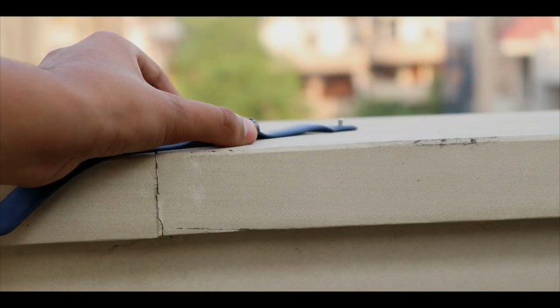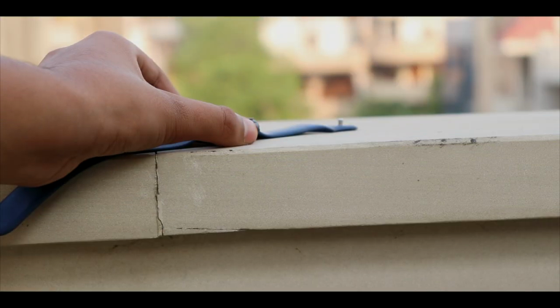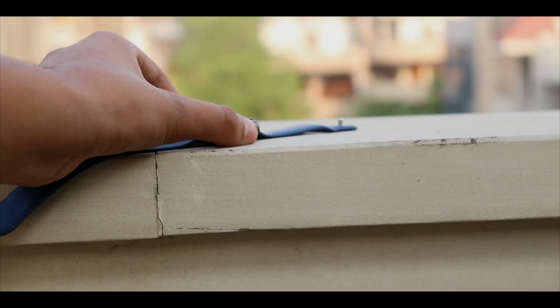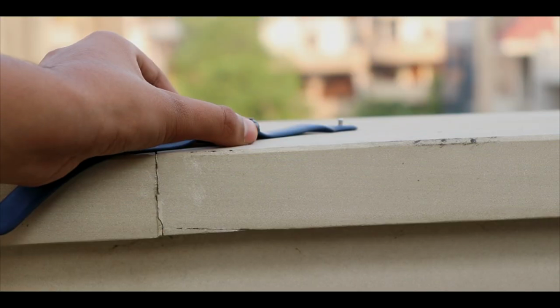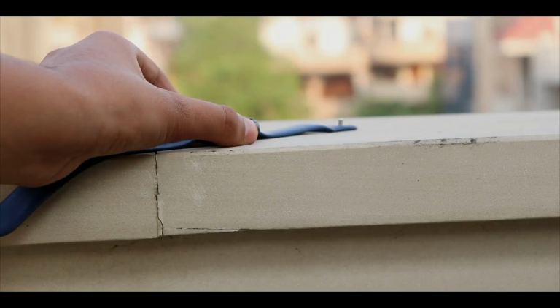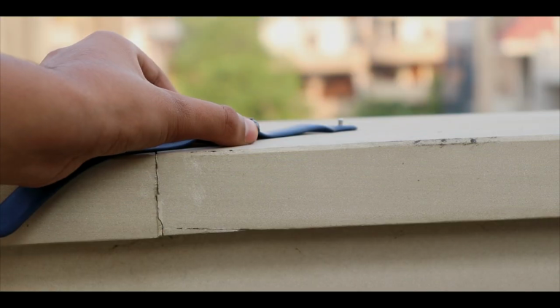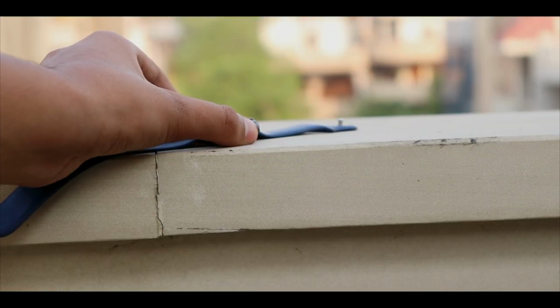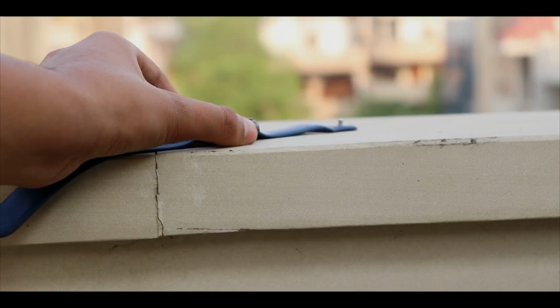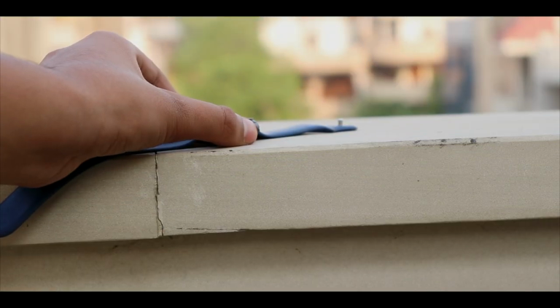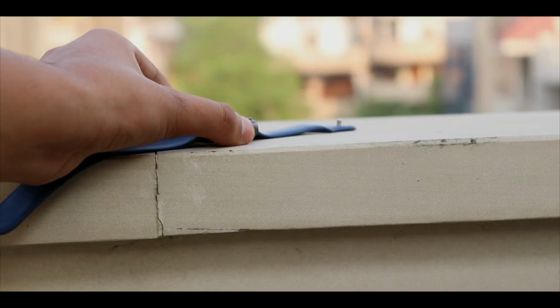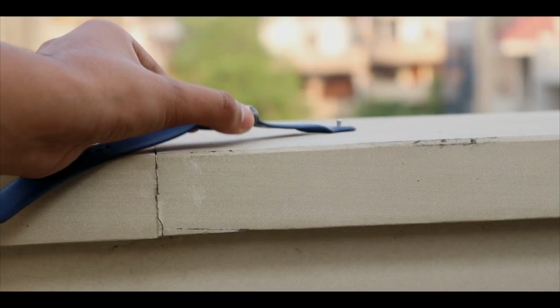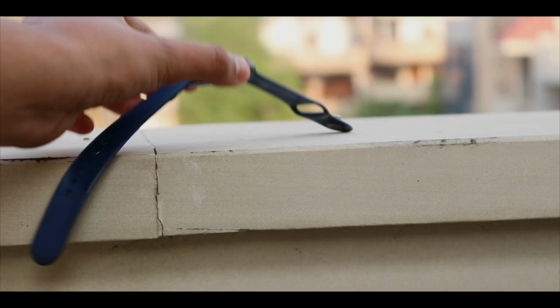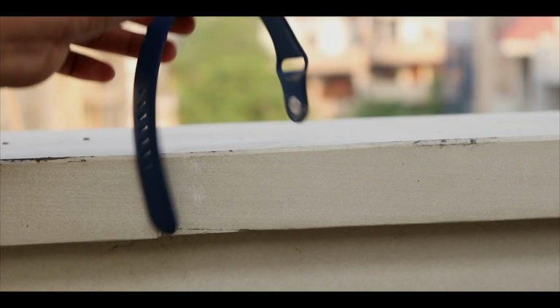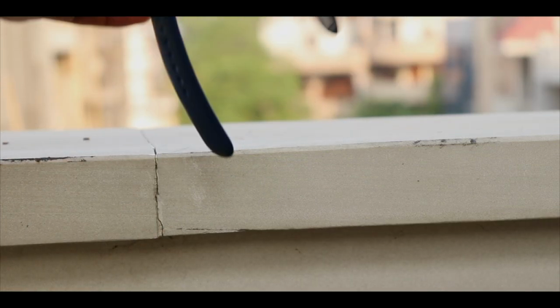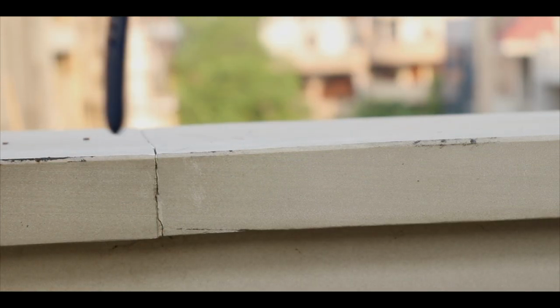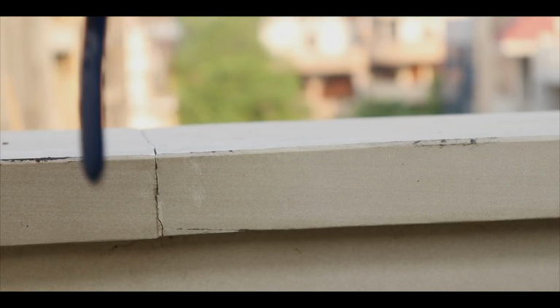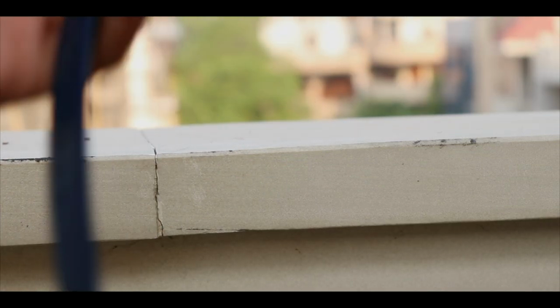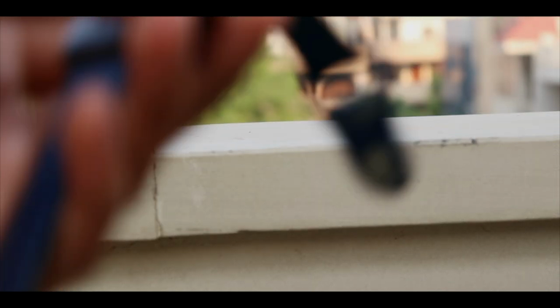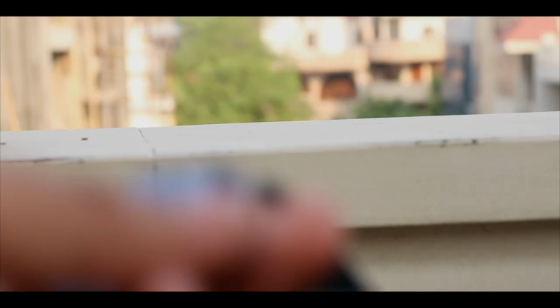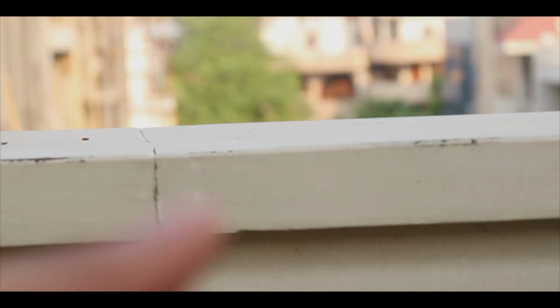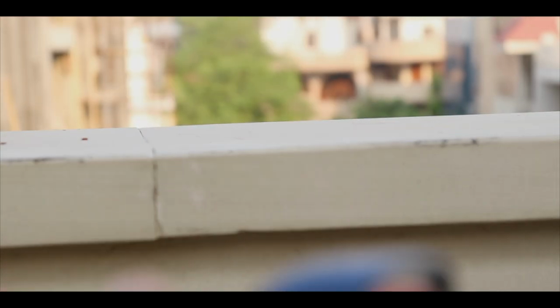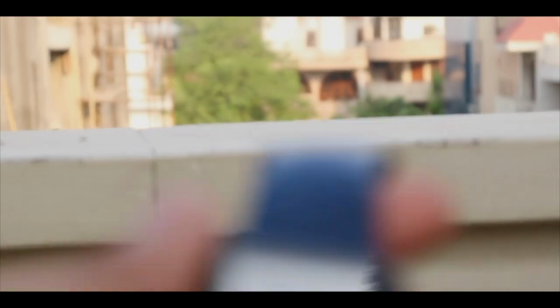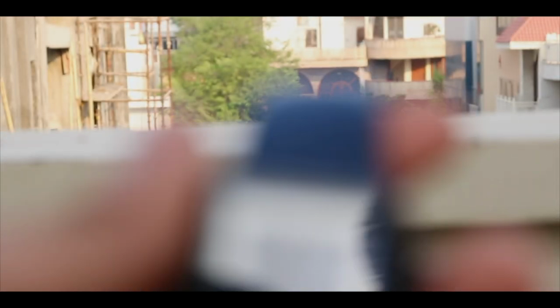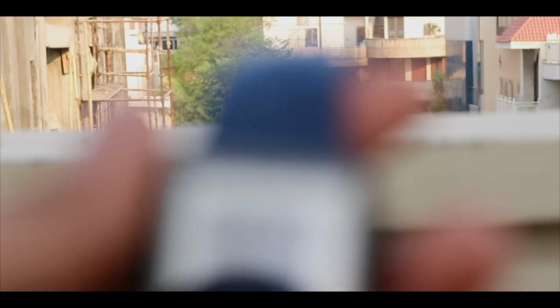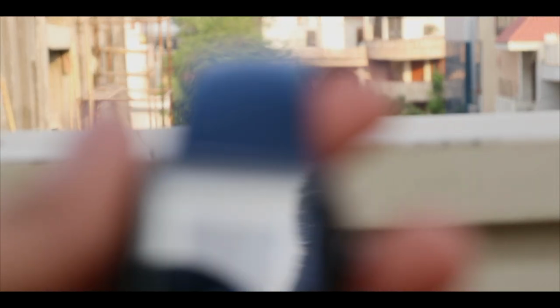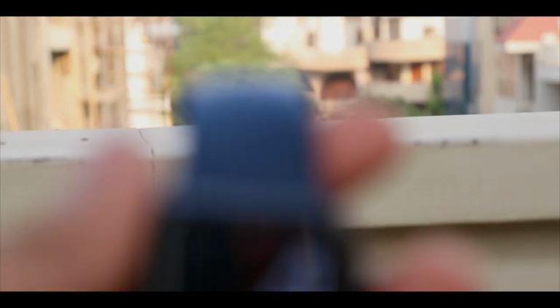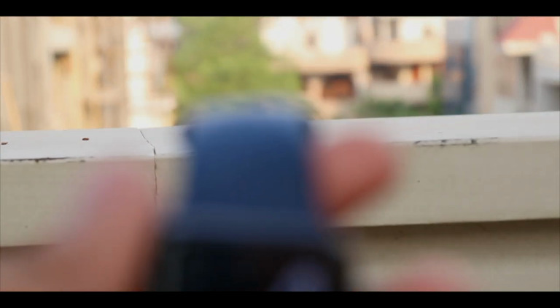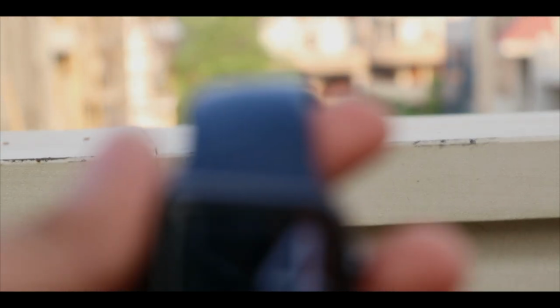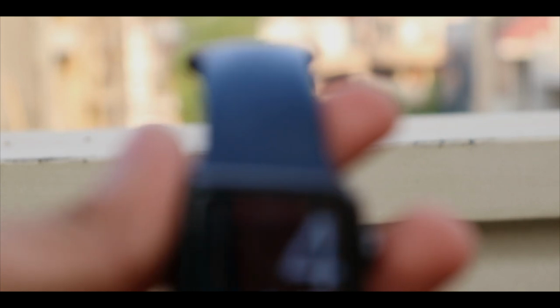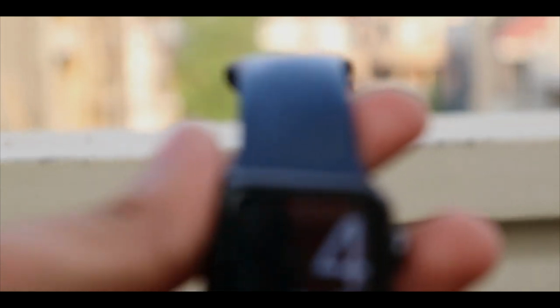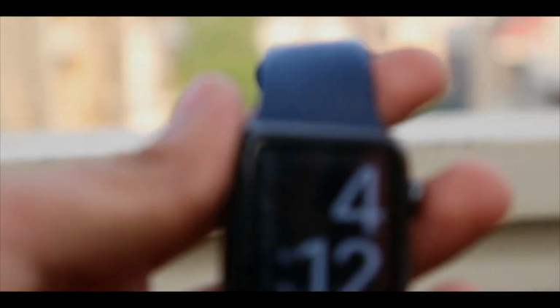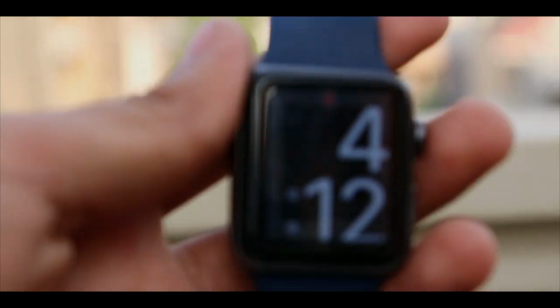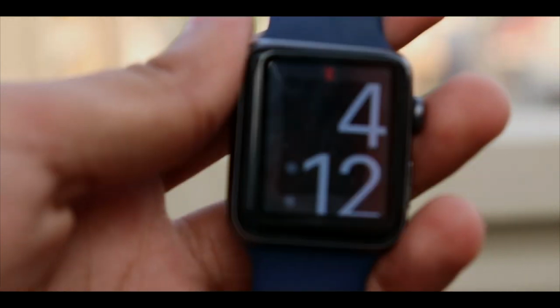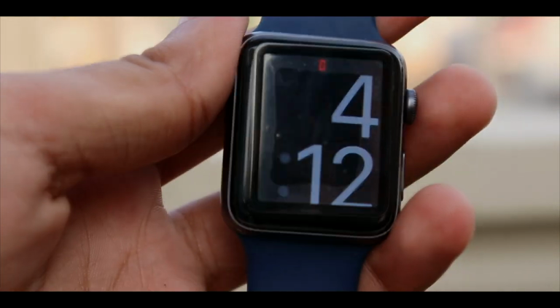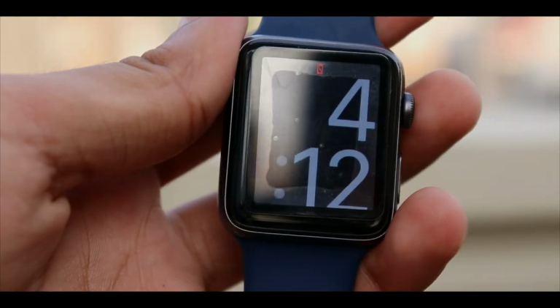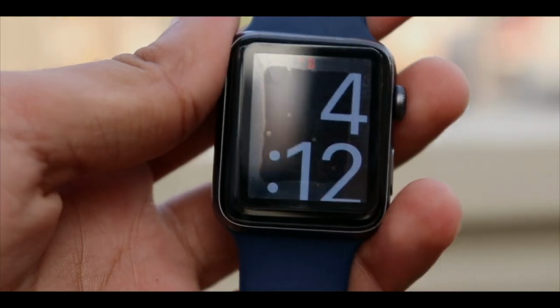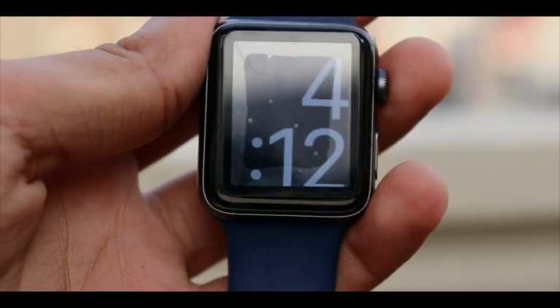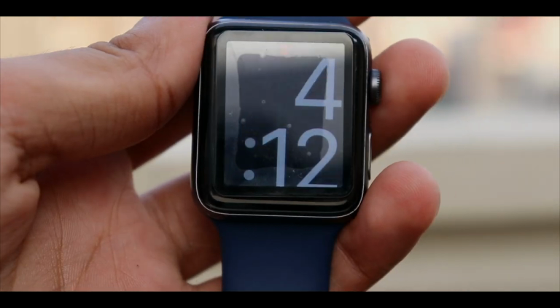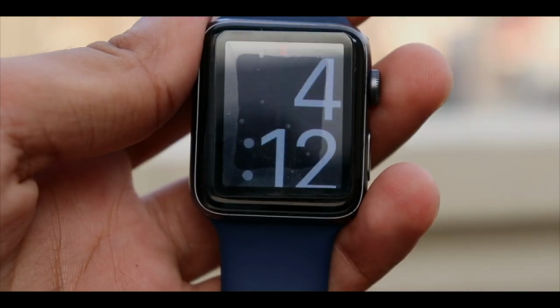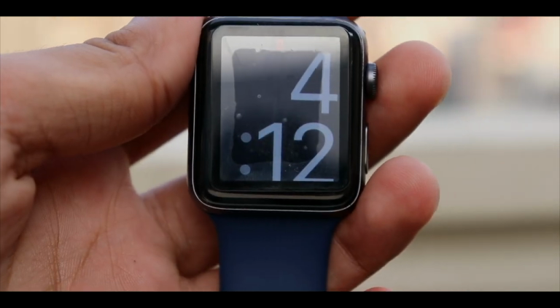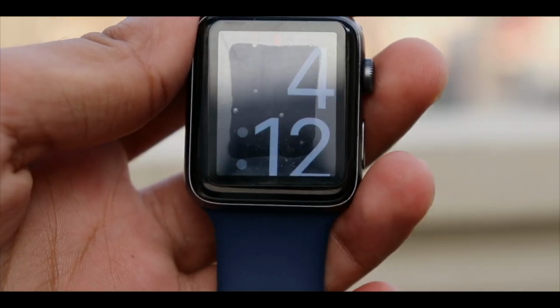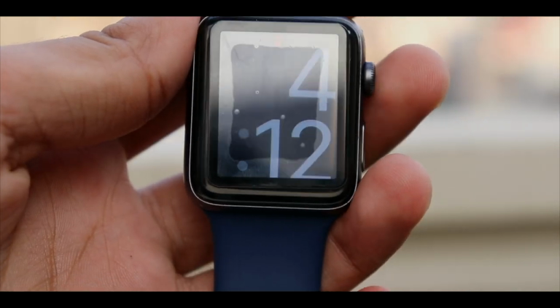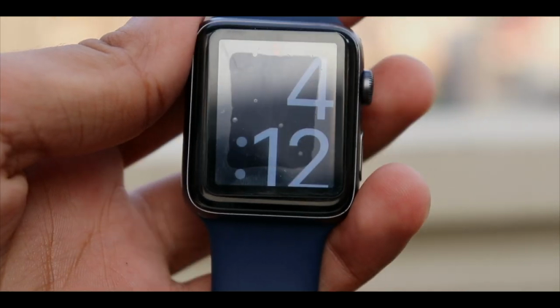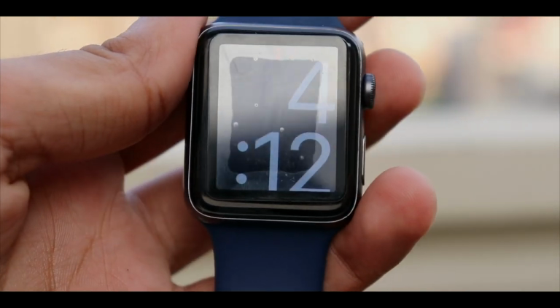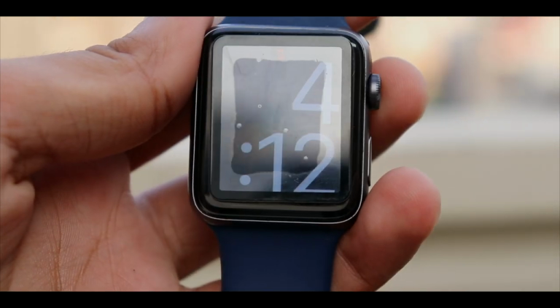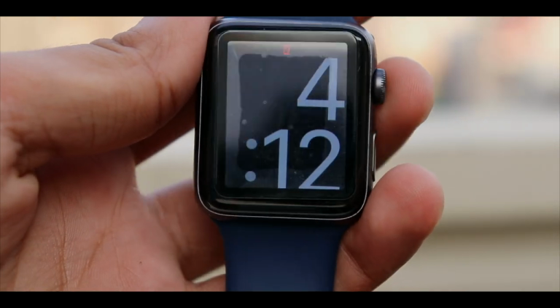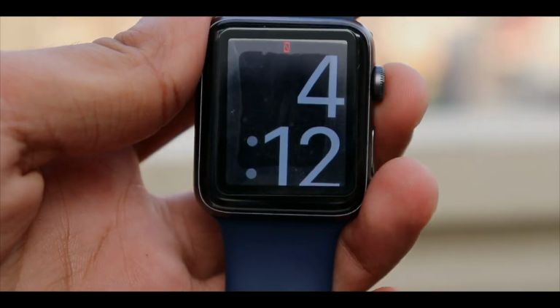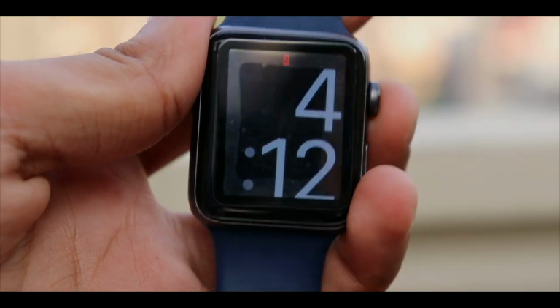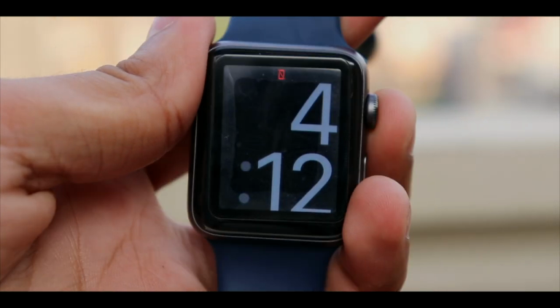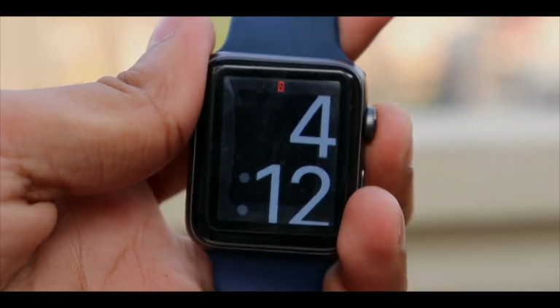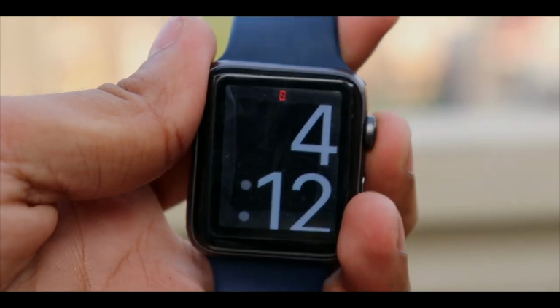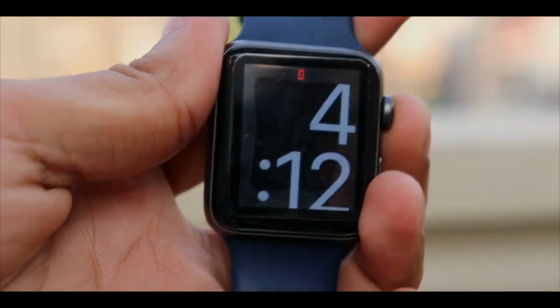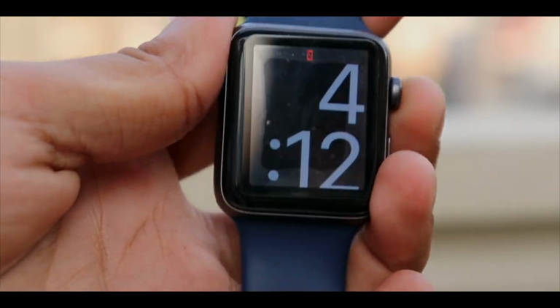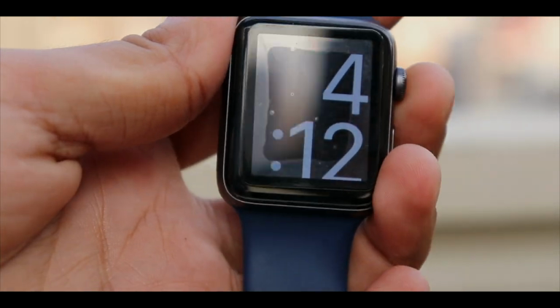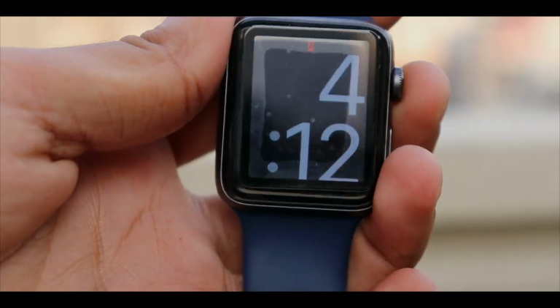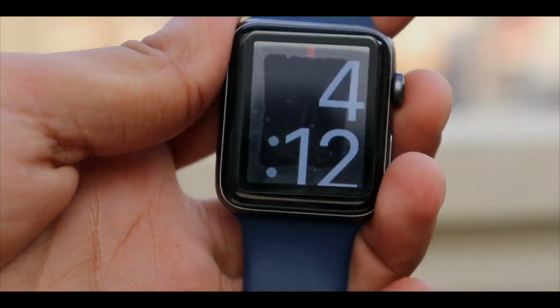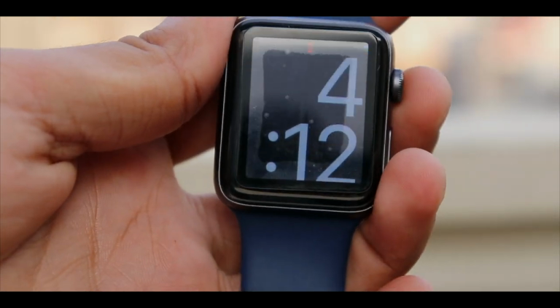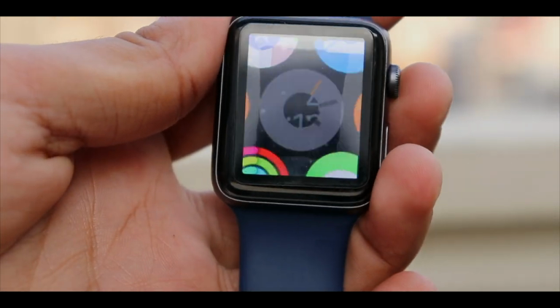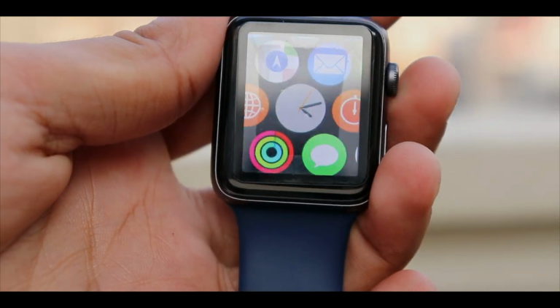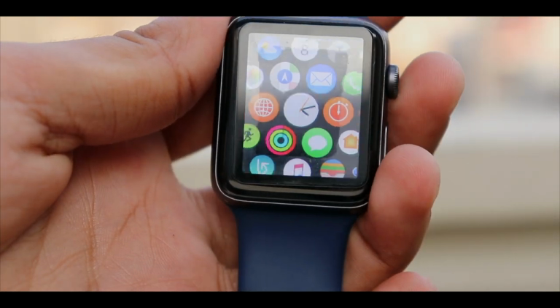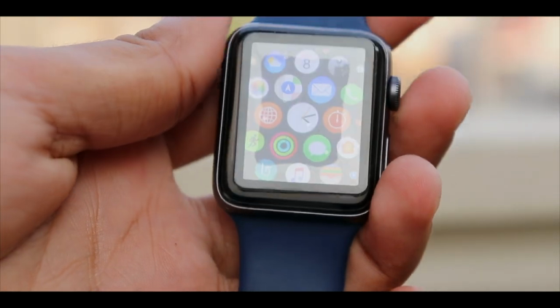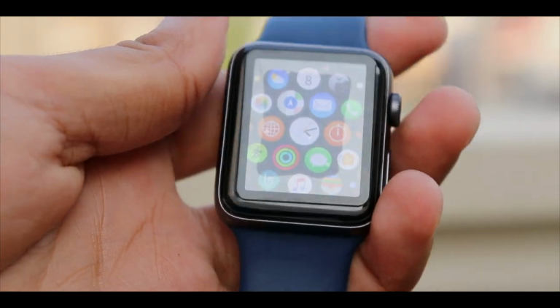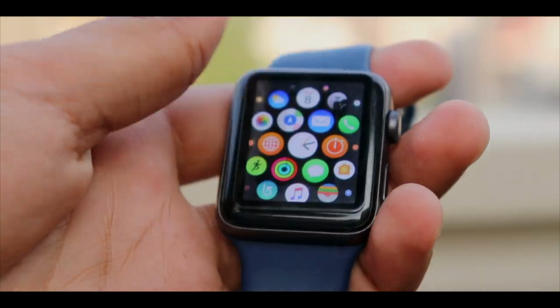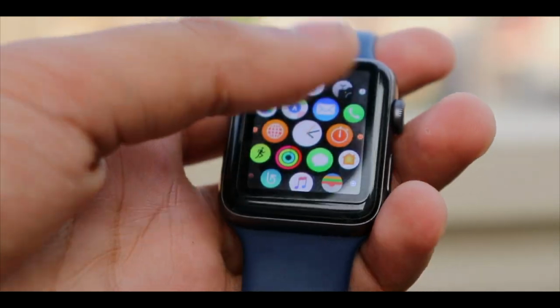Here it is — the Apple Watch Series 2 42mm in Space Gray. The watch looks pretty classy with the all-metal construction.